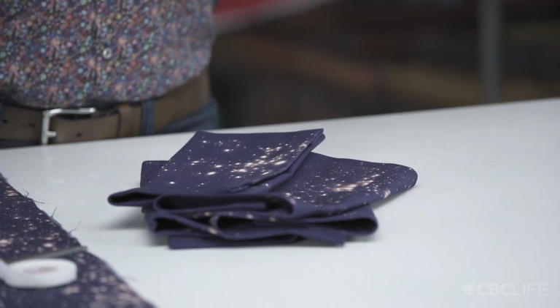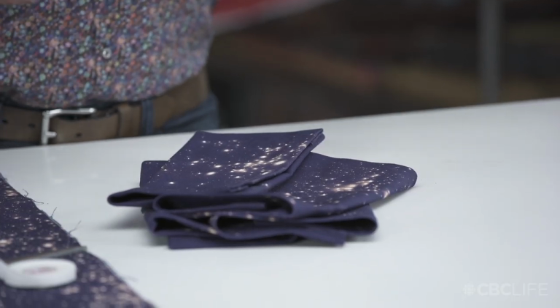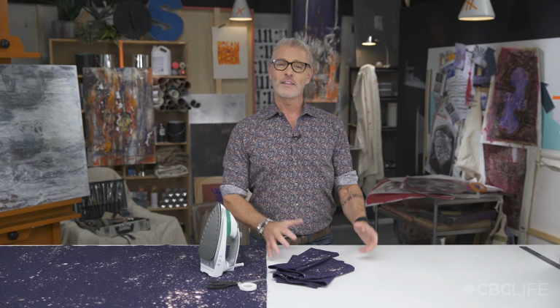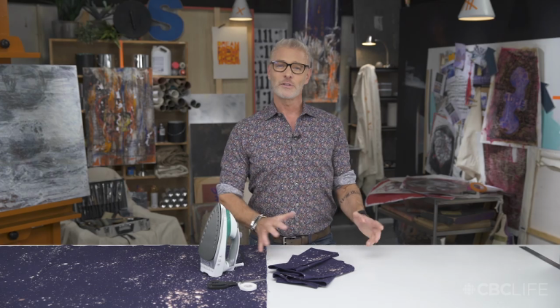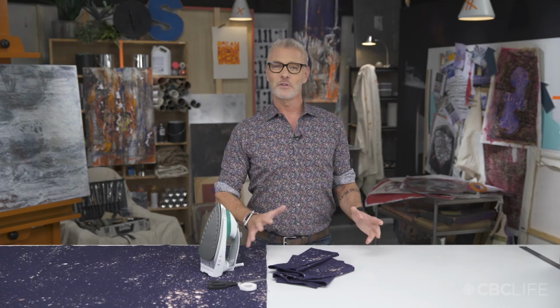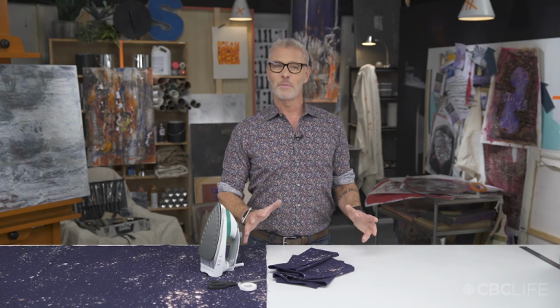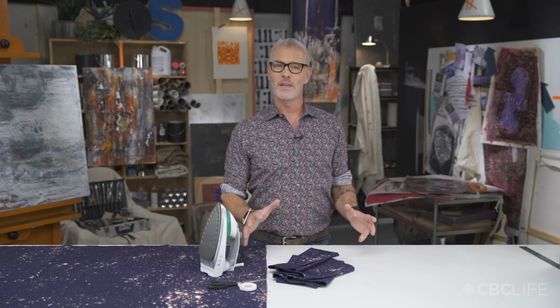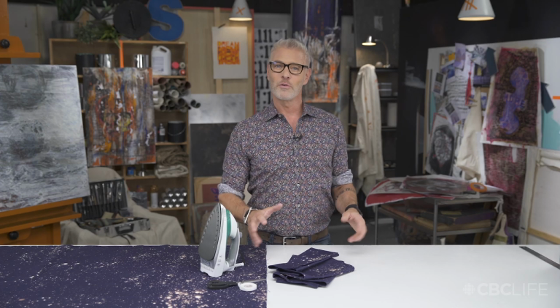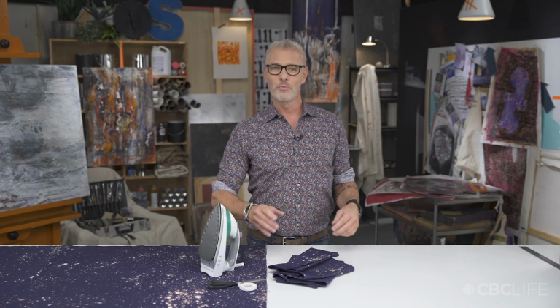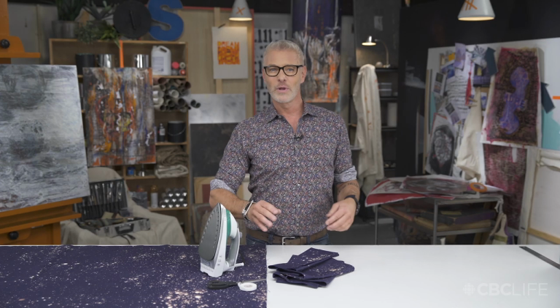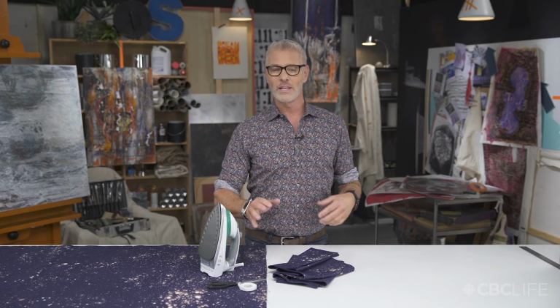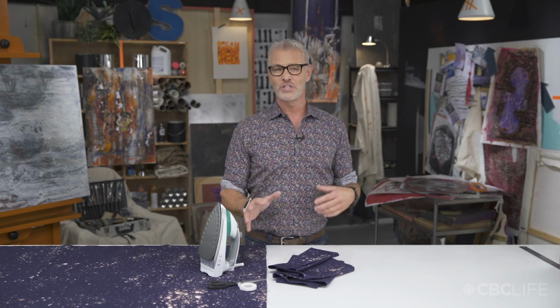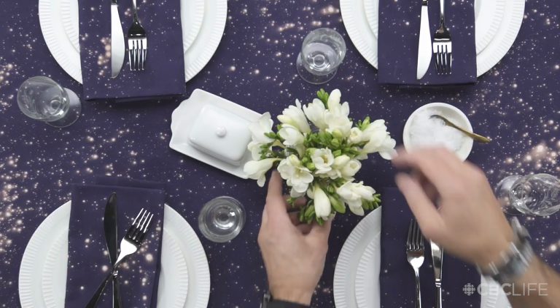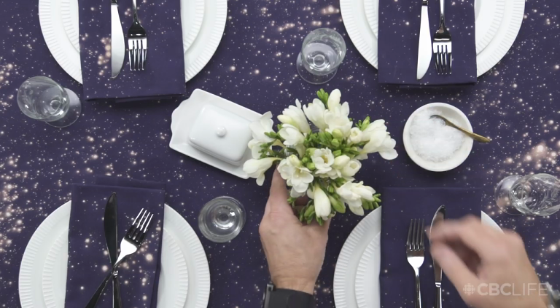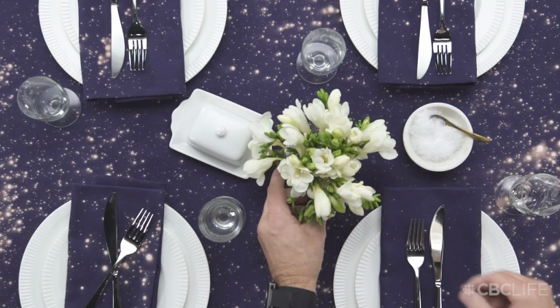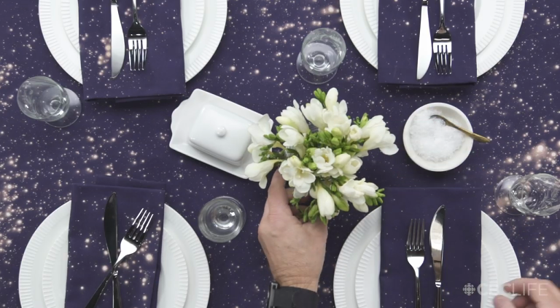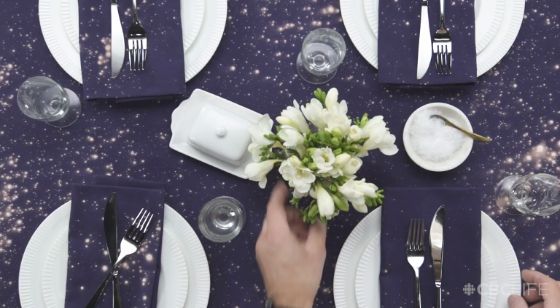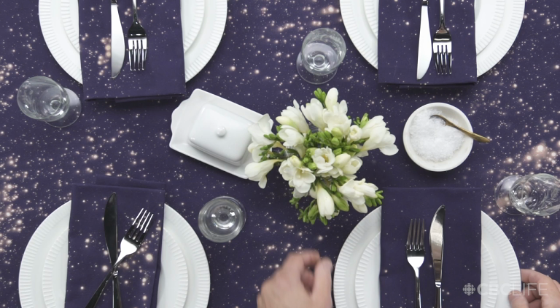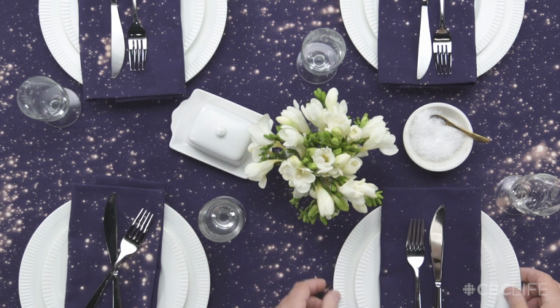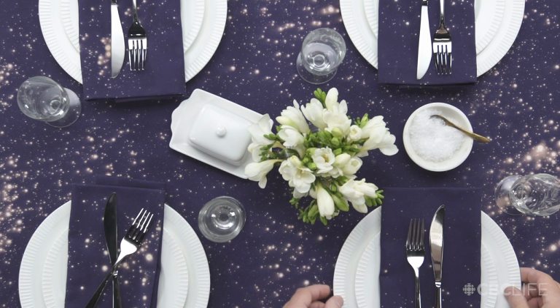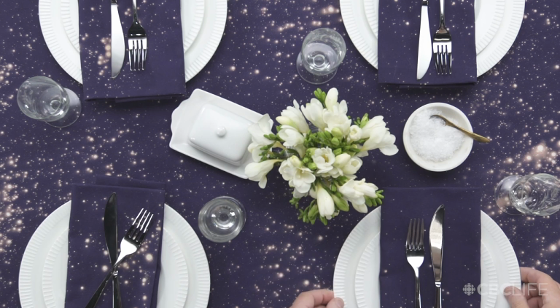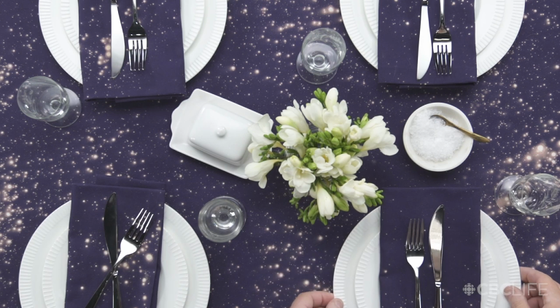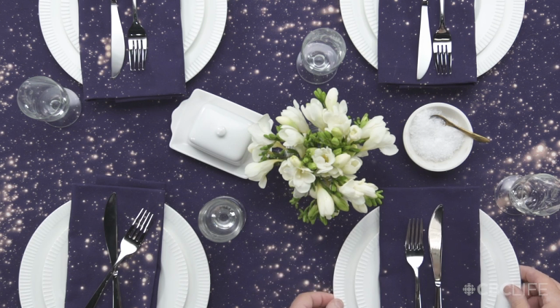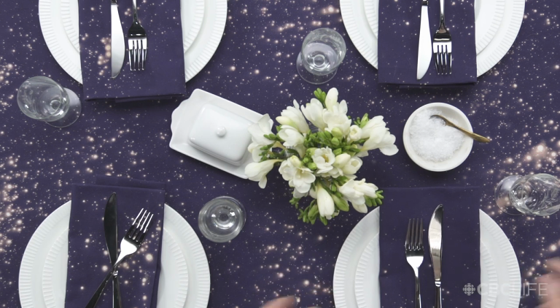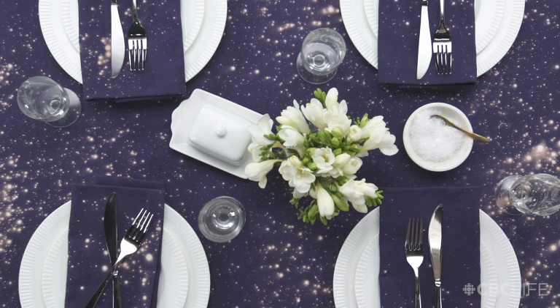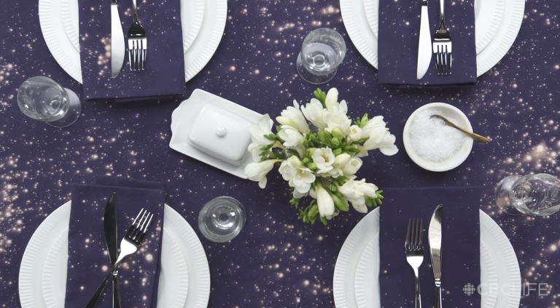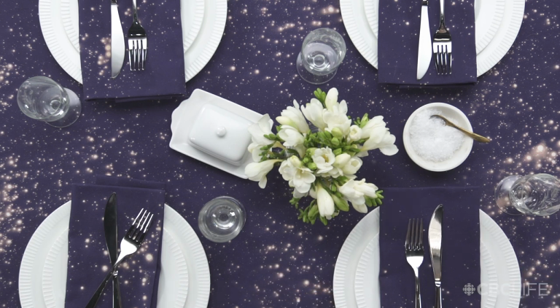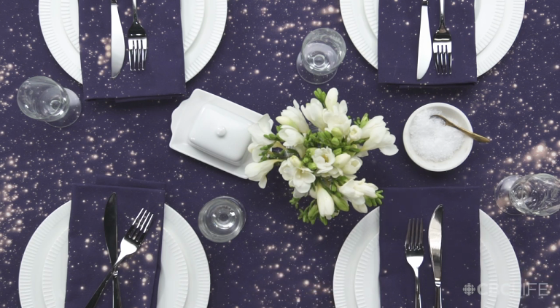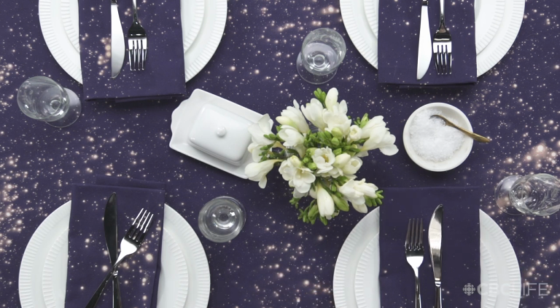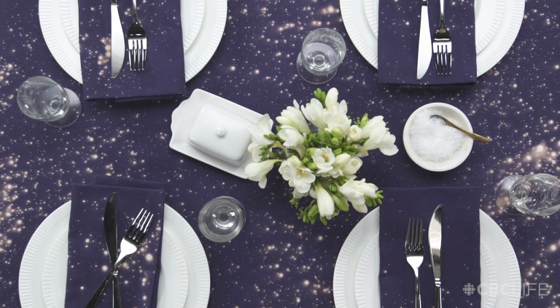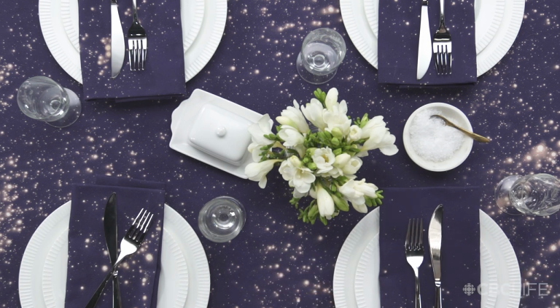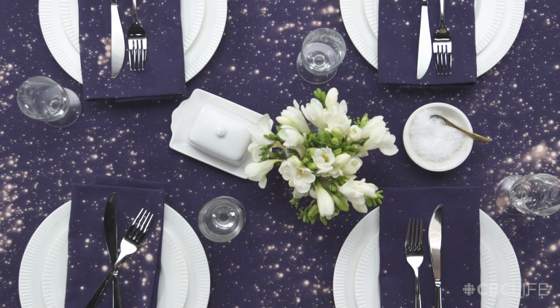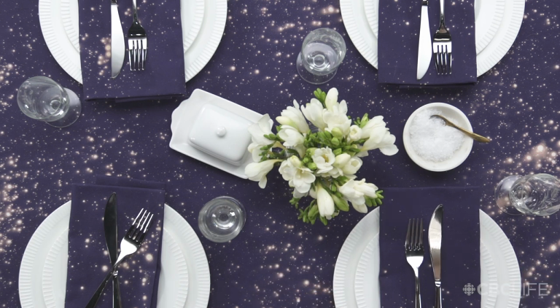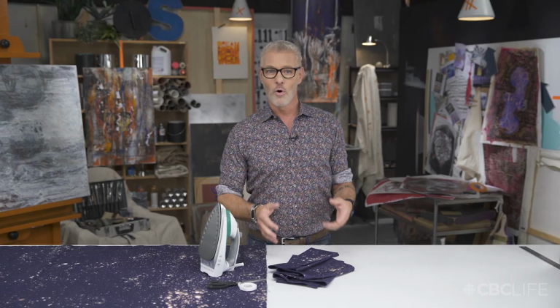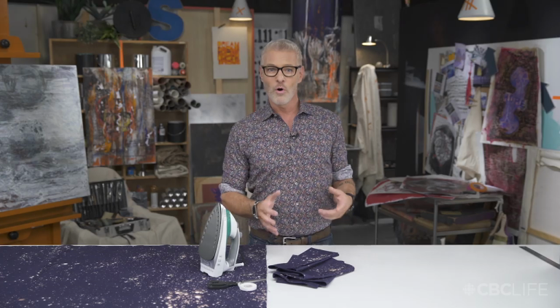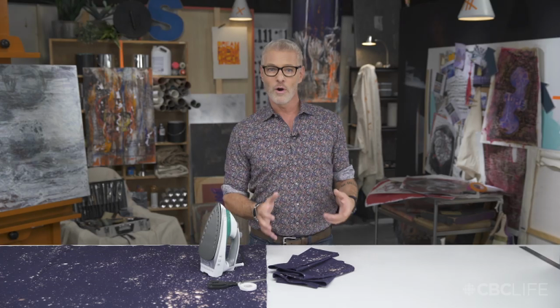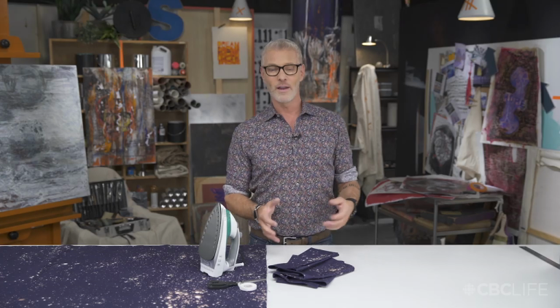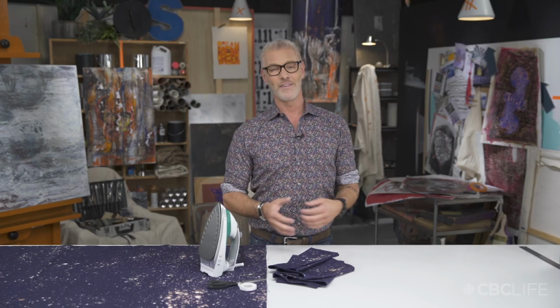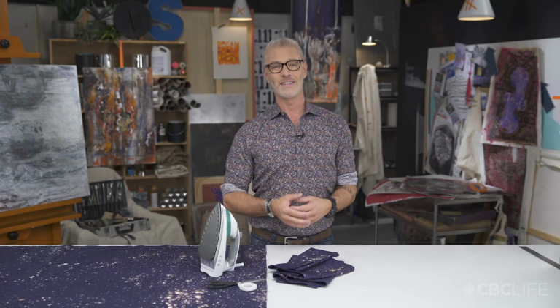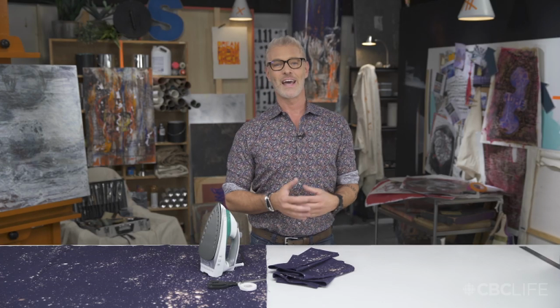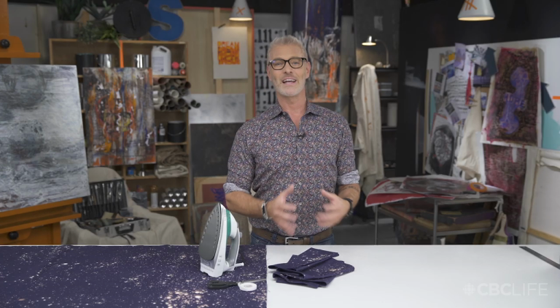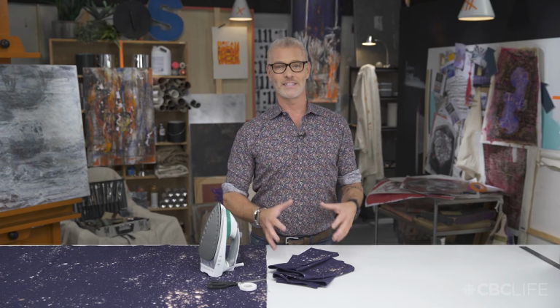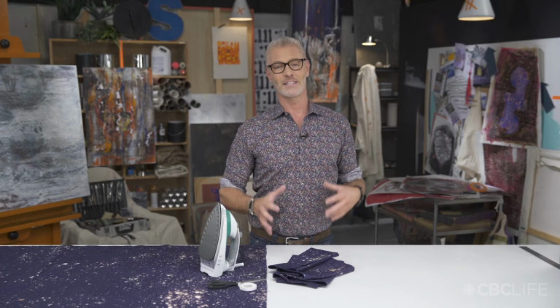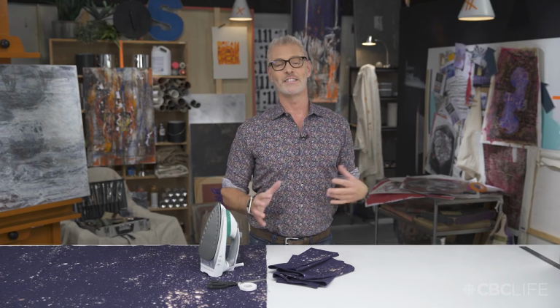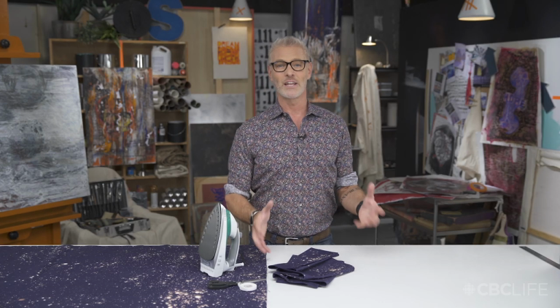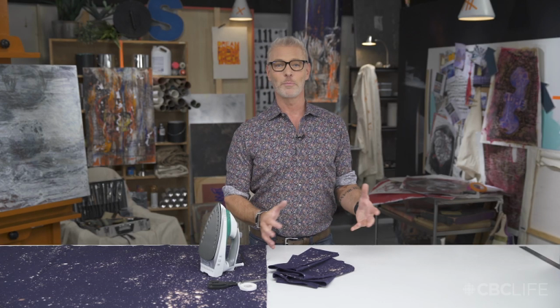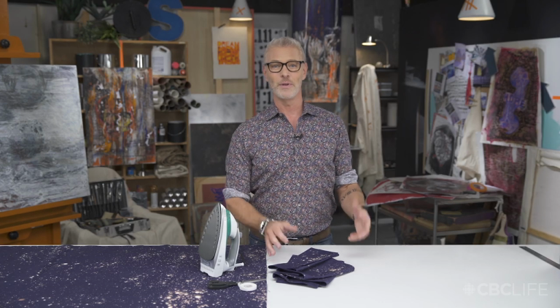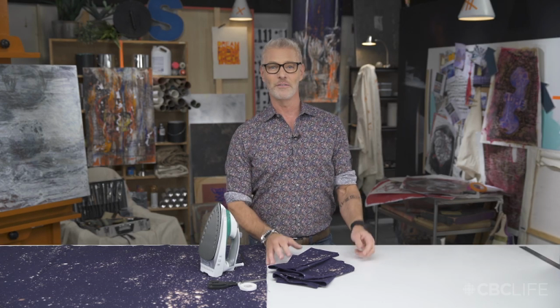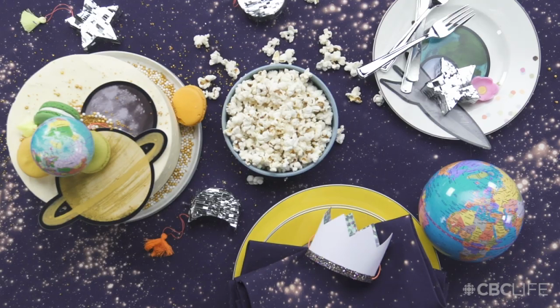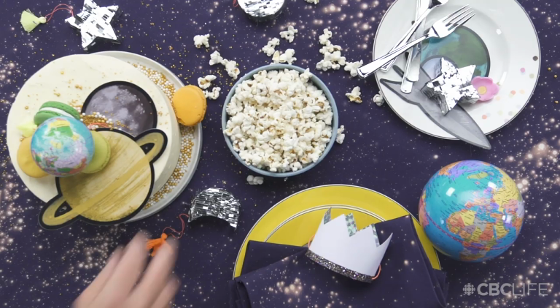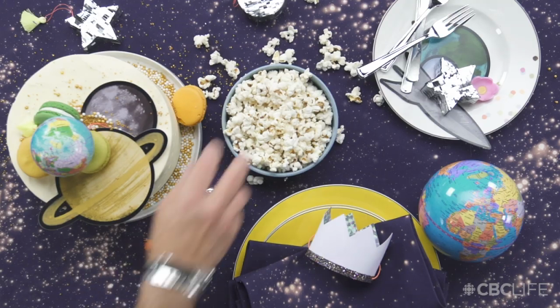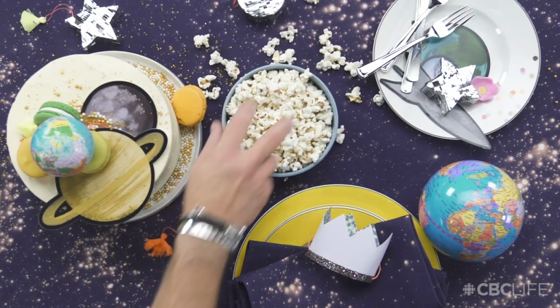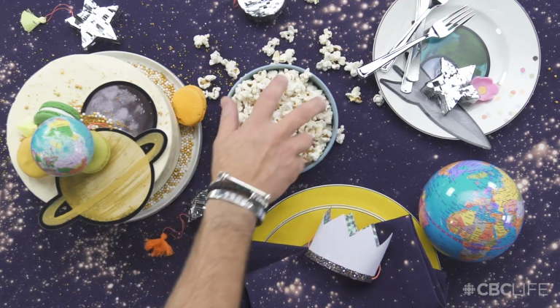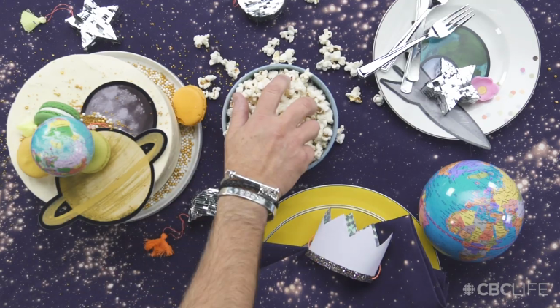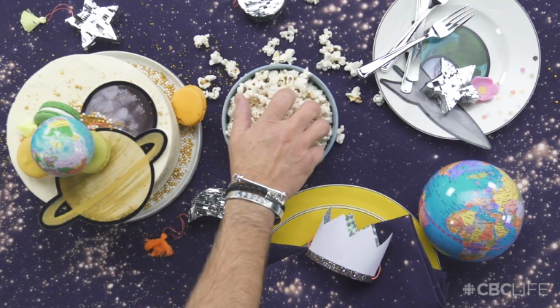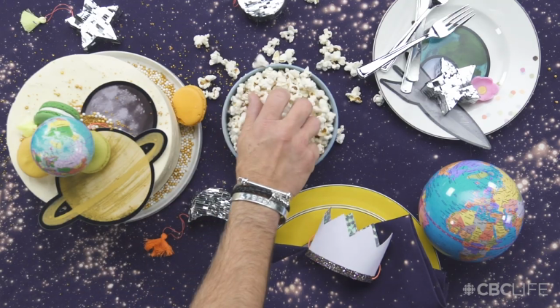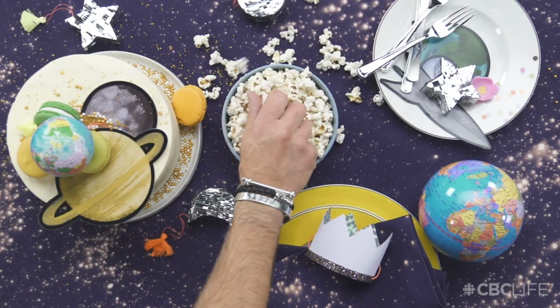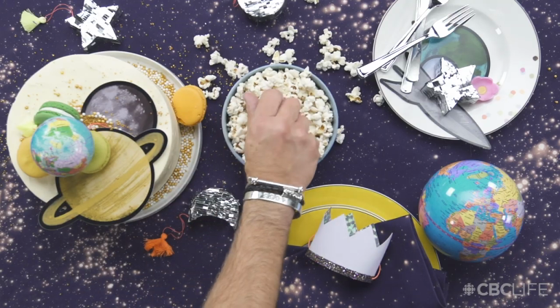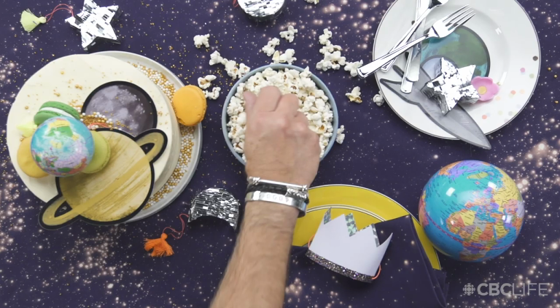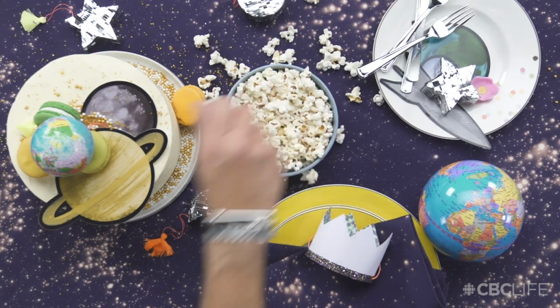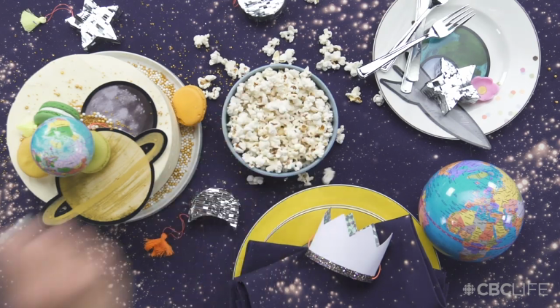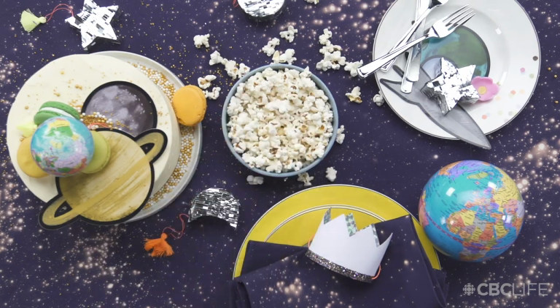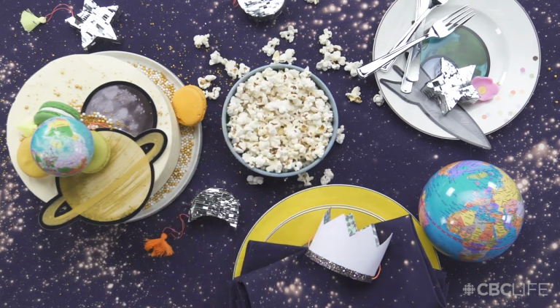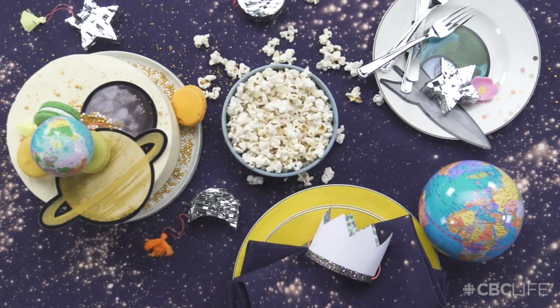I think this would be a really chic setting for a dinner party for your guests, or a fantastic centerpiece for a cosmic birthday party for kids.